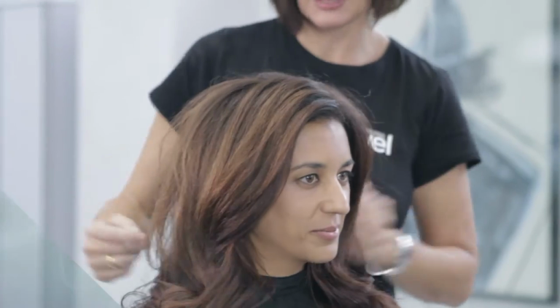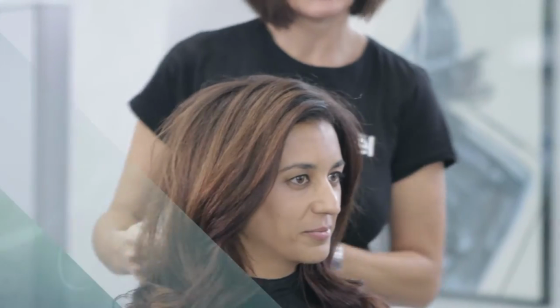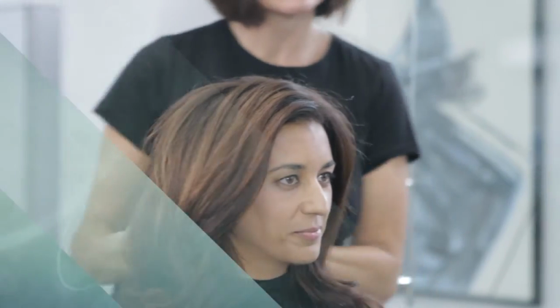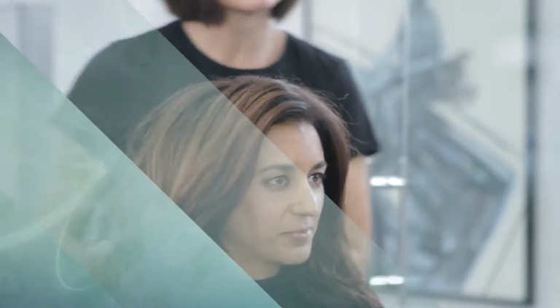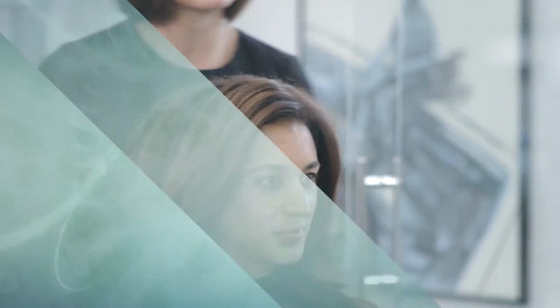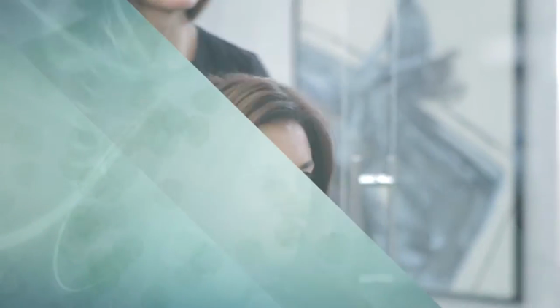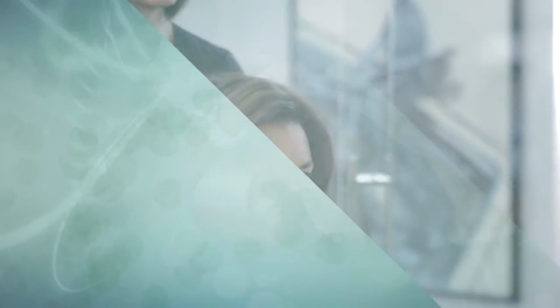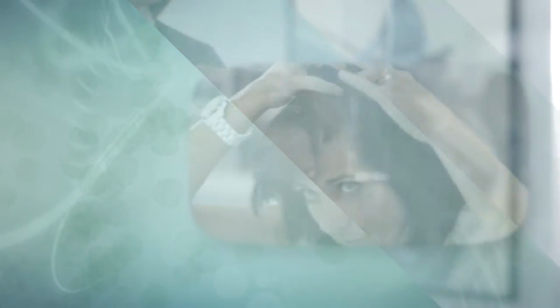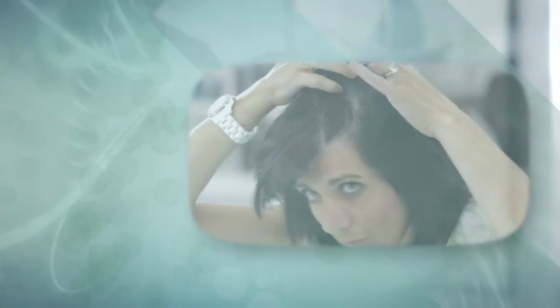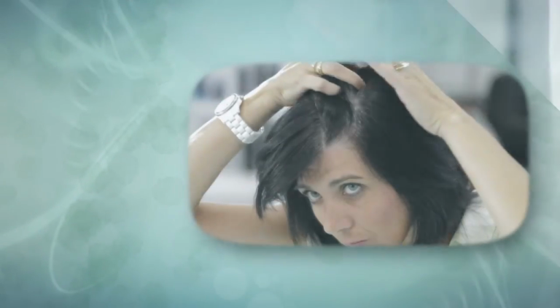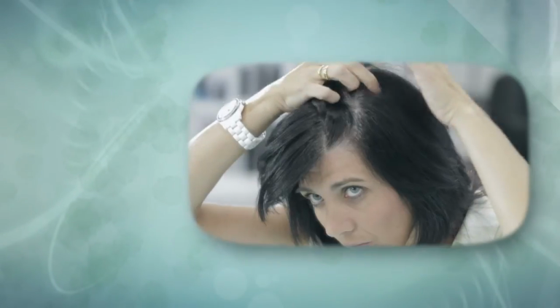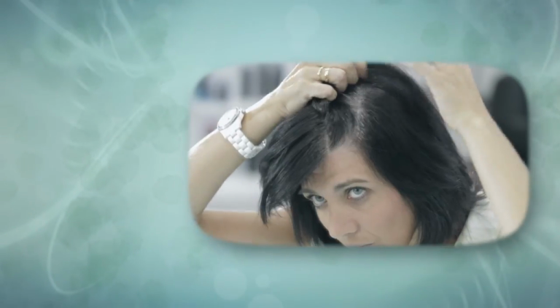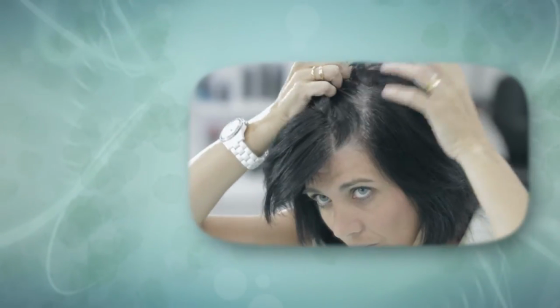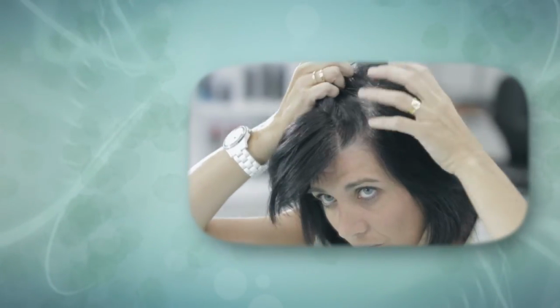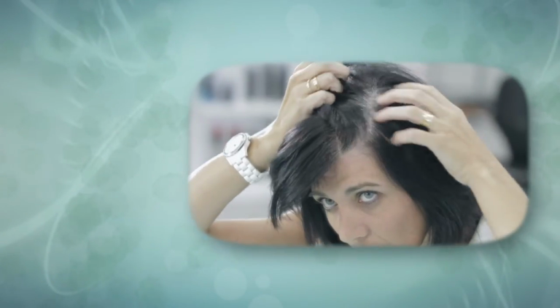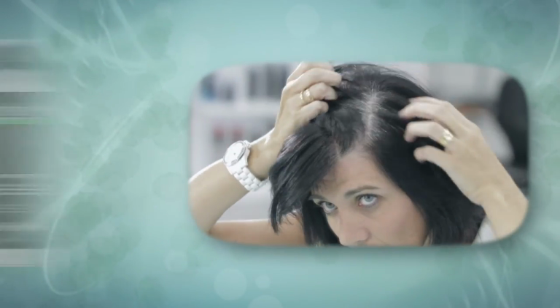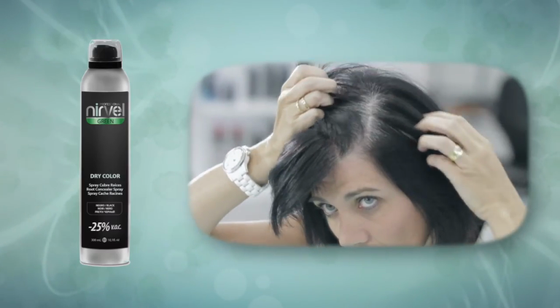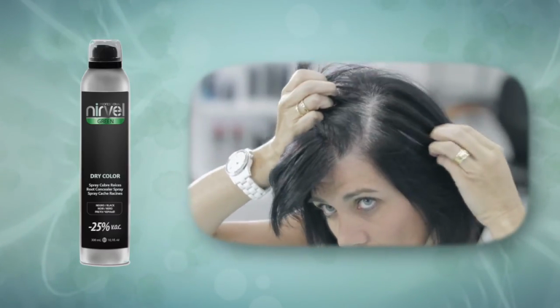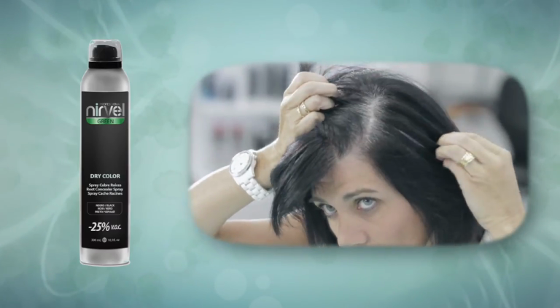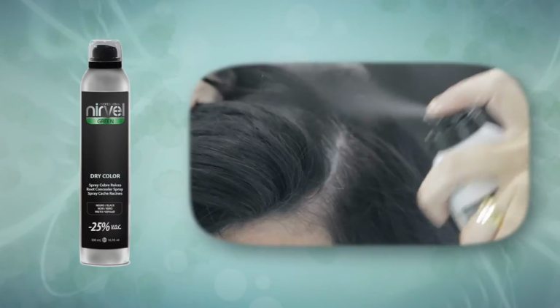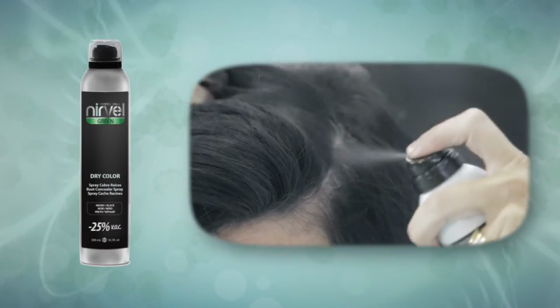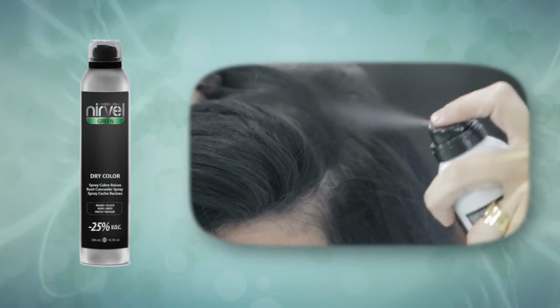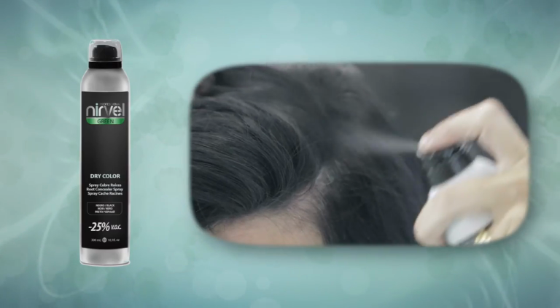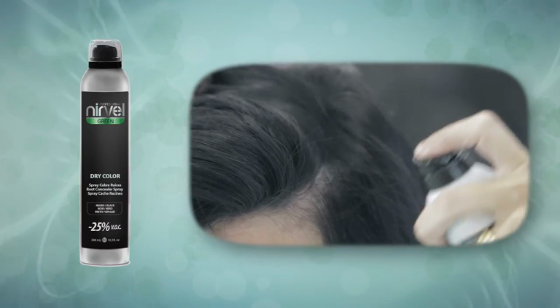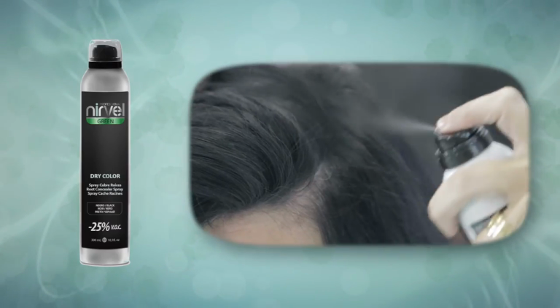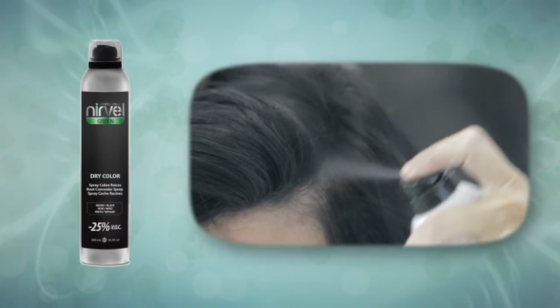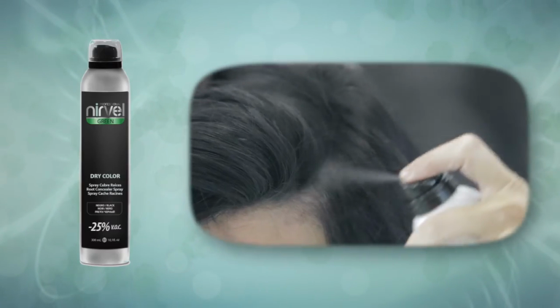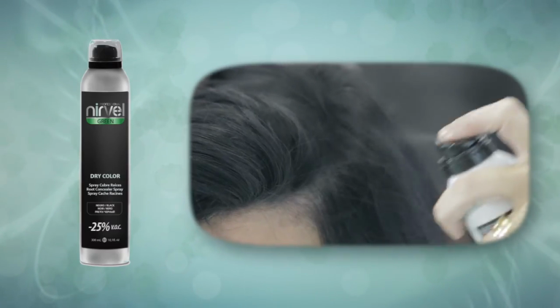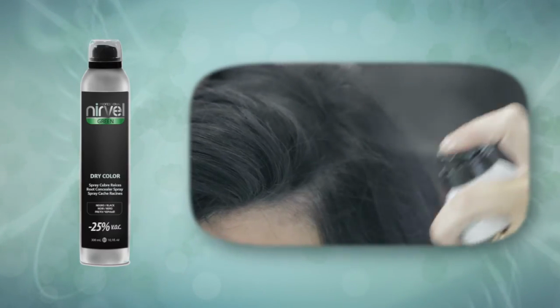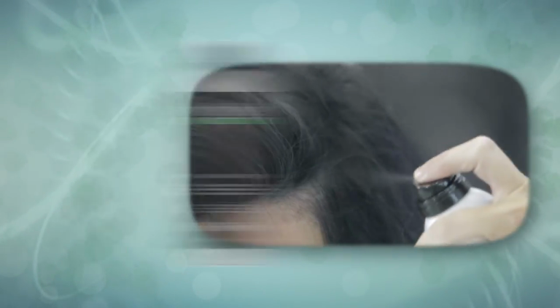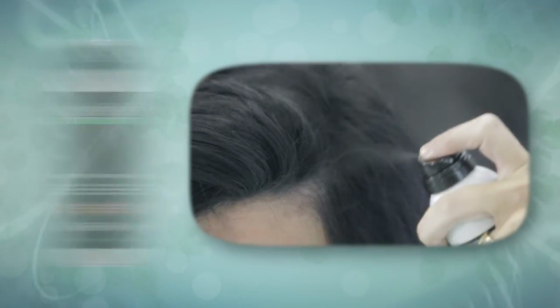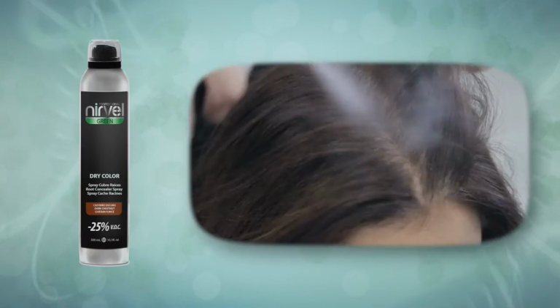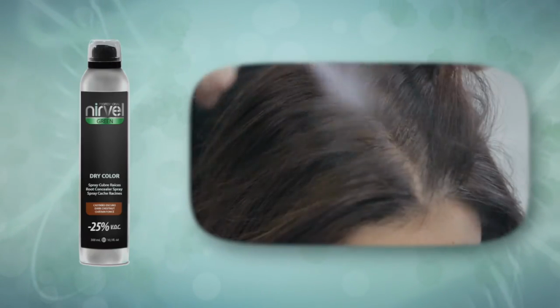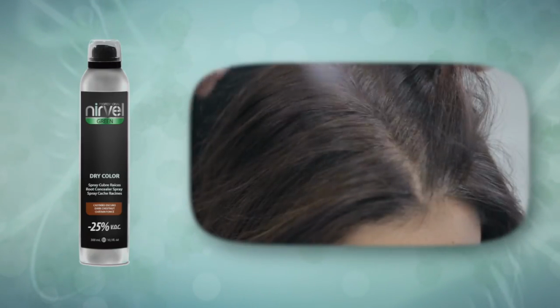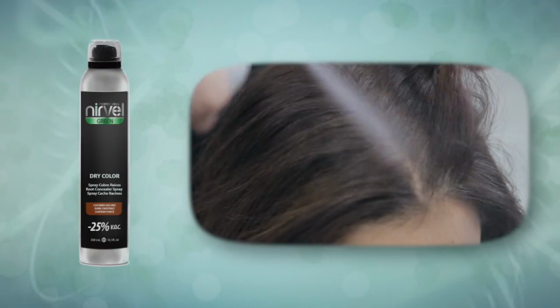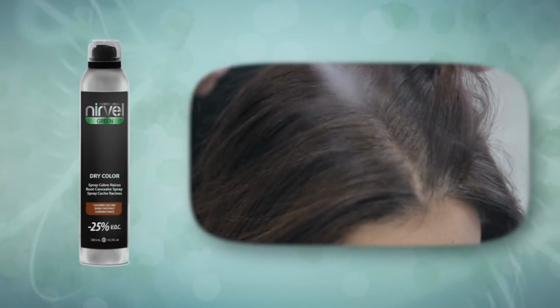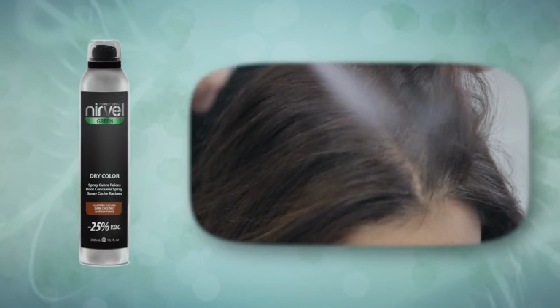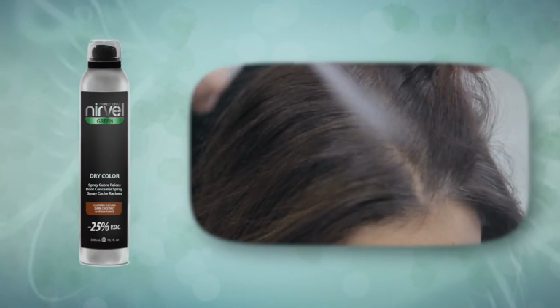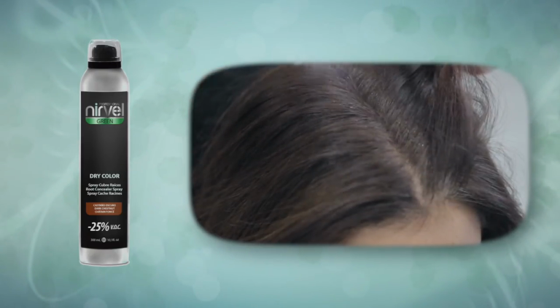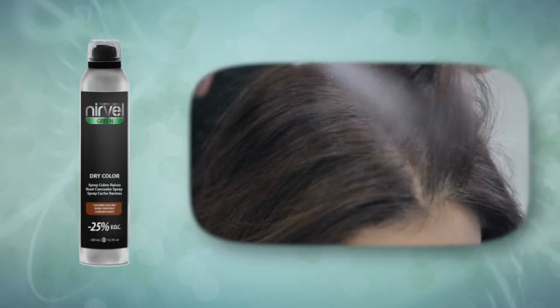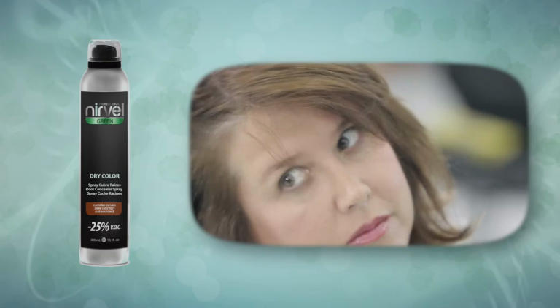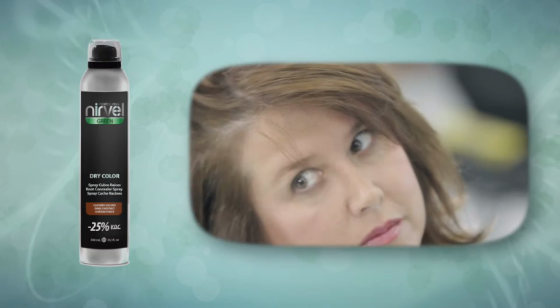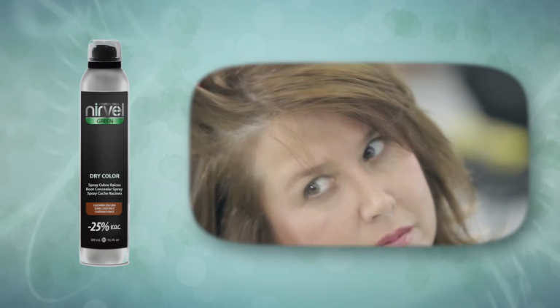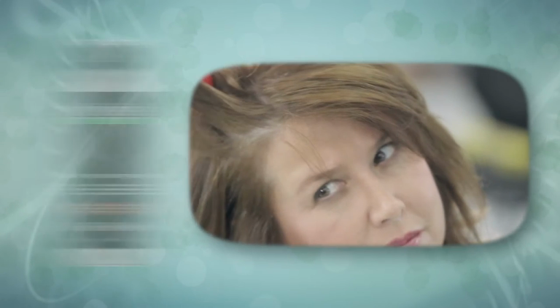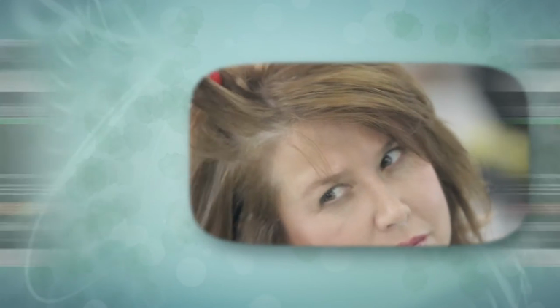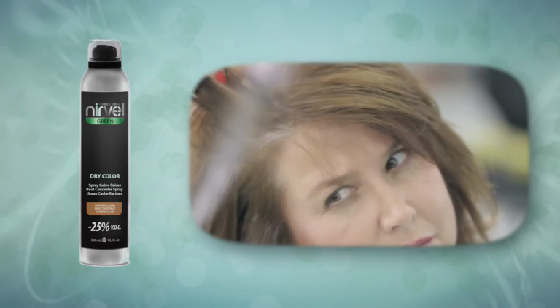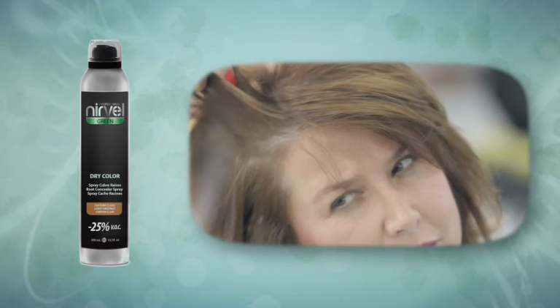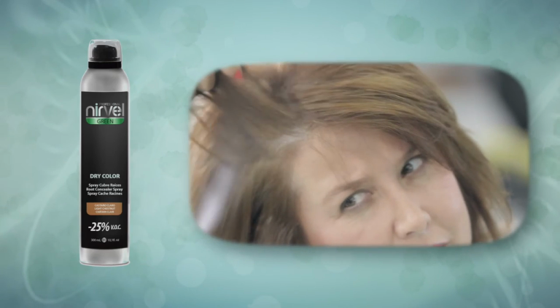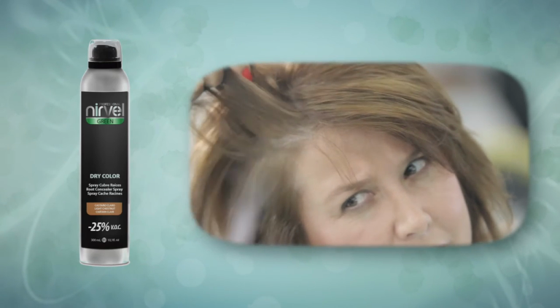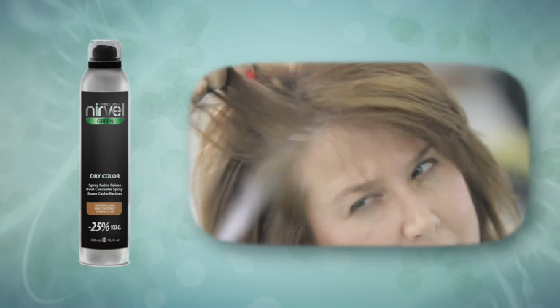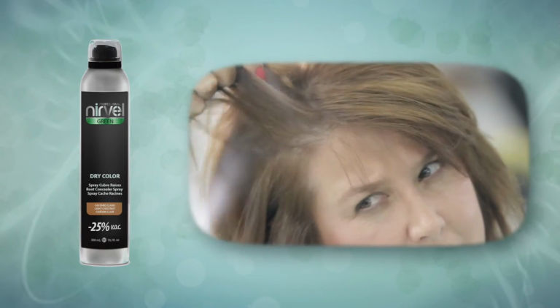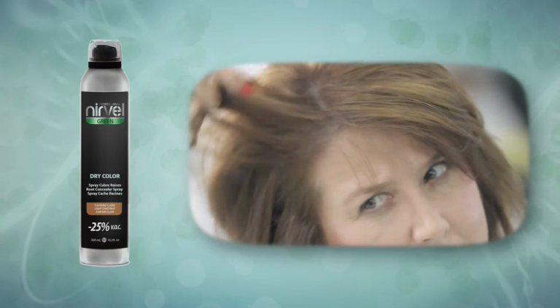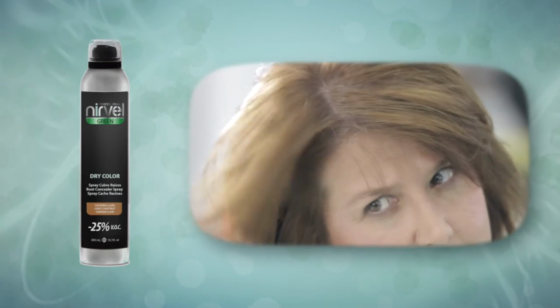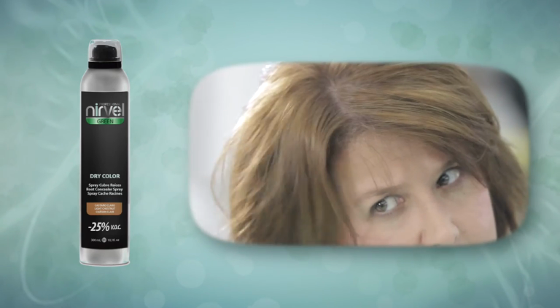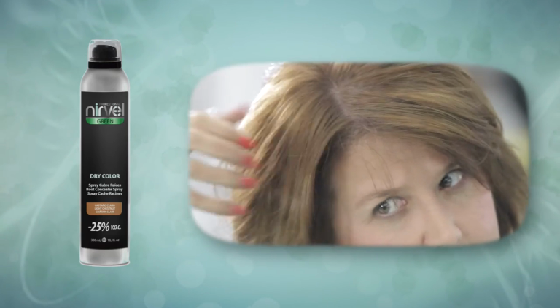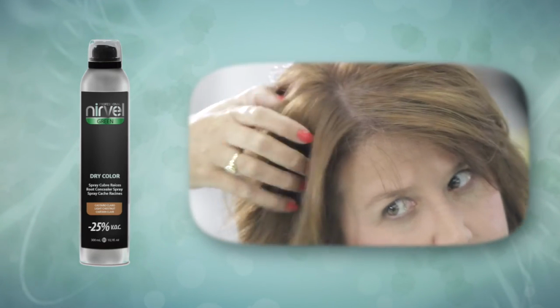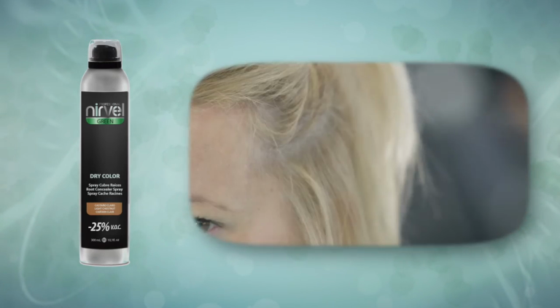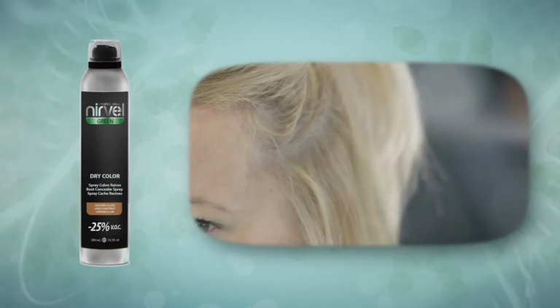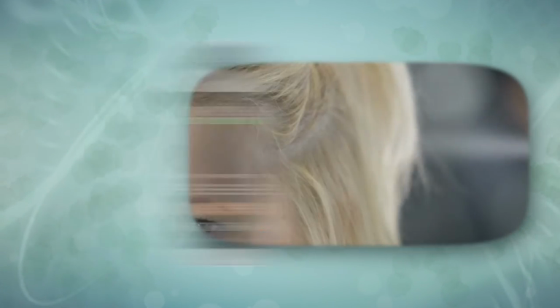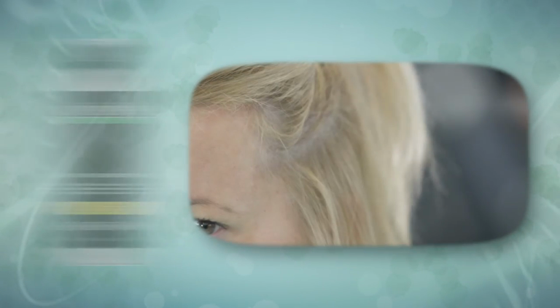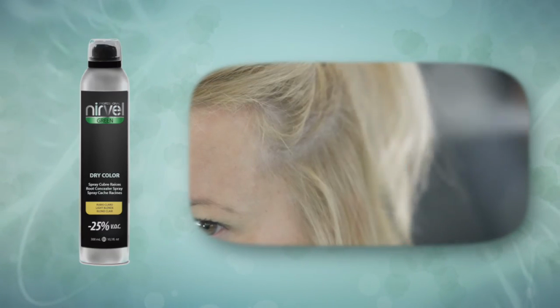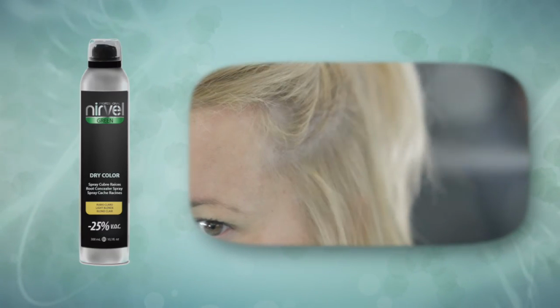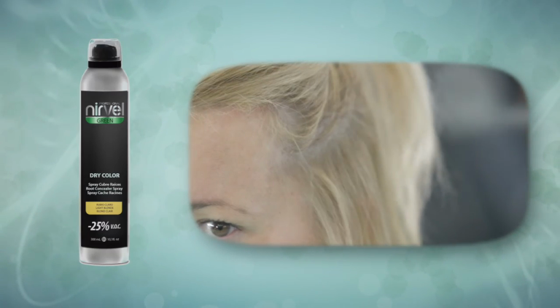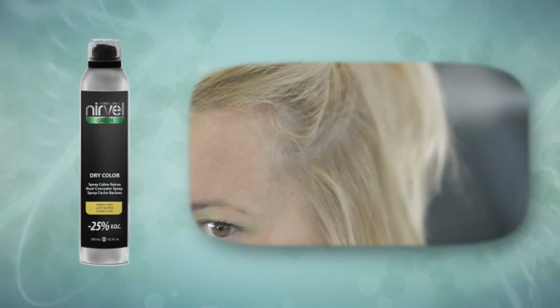It's available in four colours: black, dark brown, light brown and blonde.